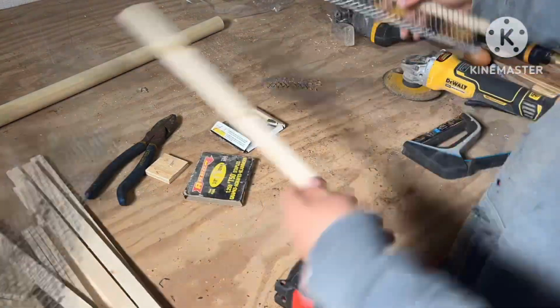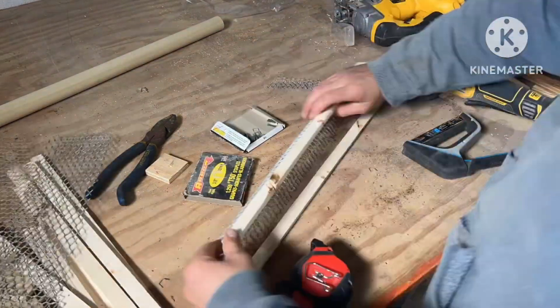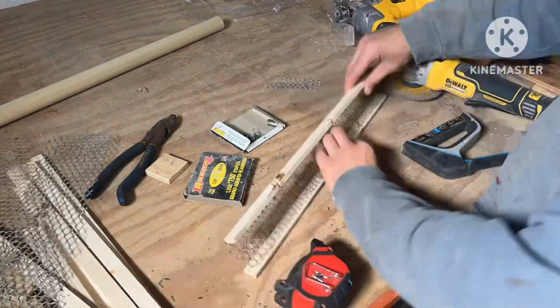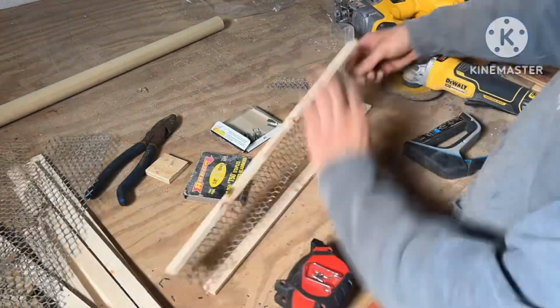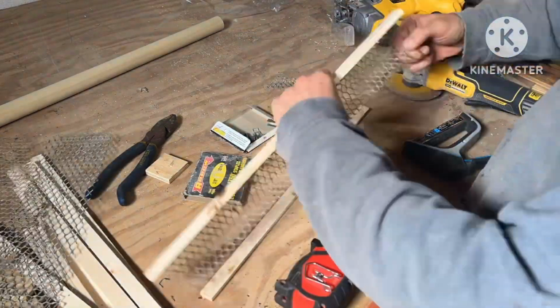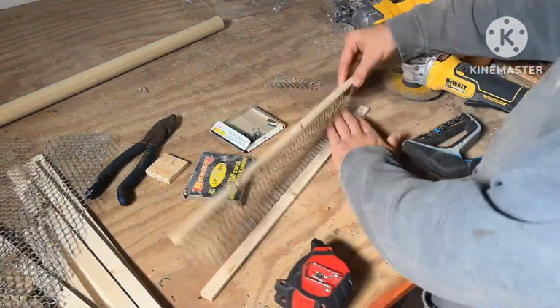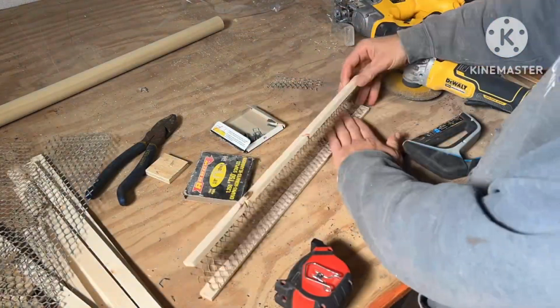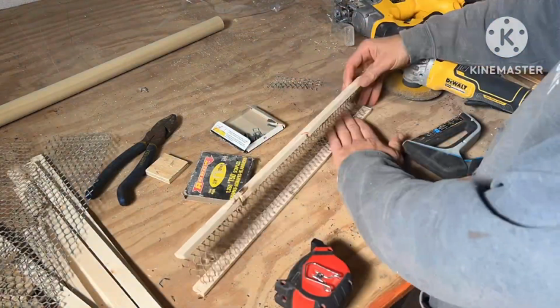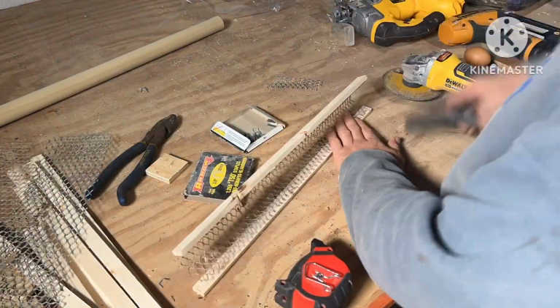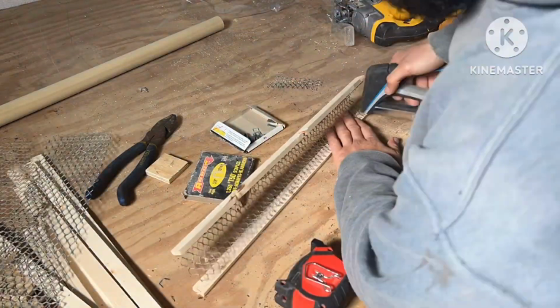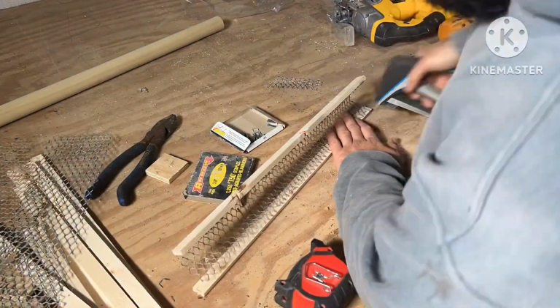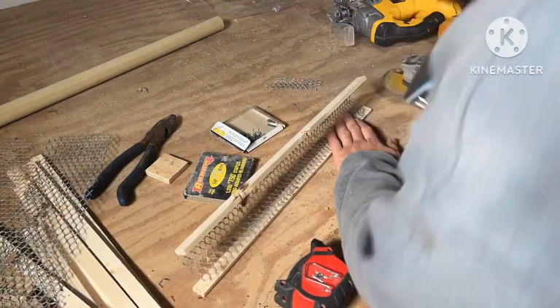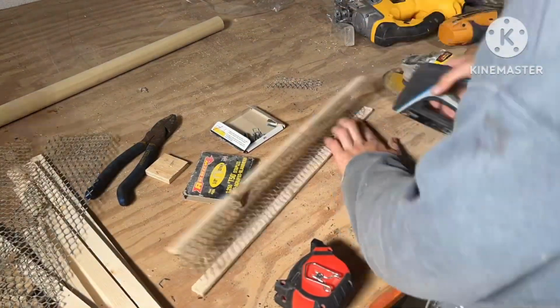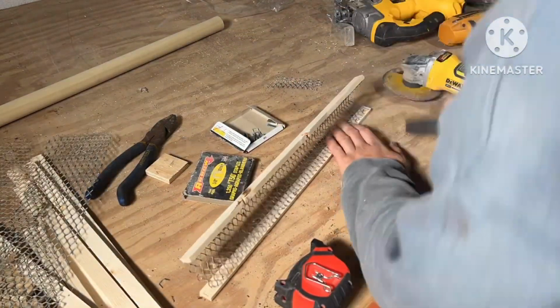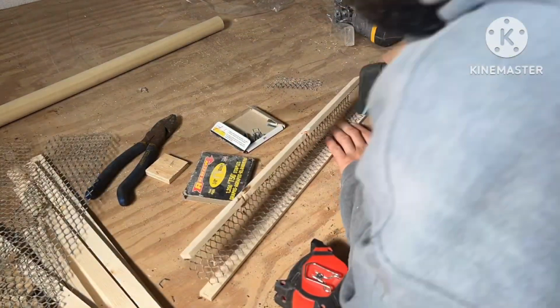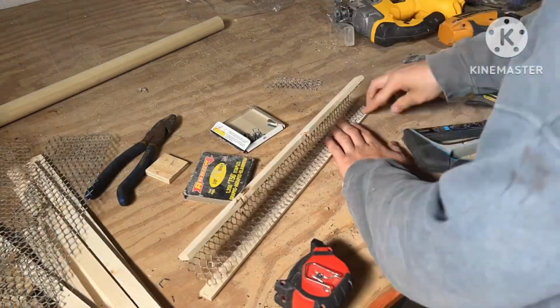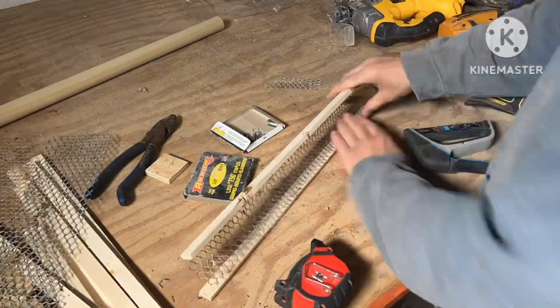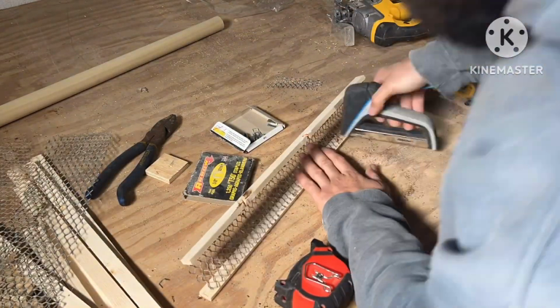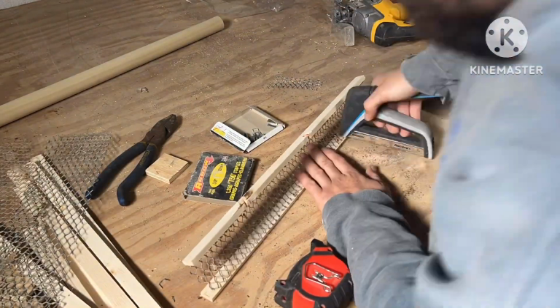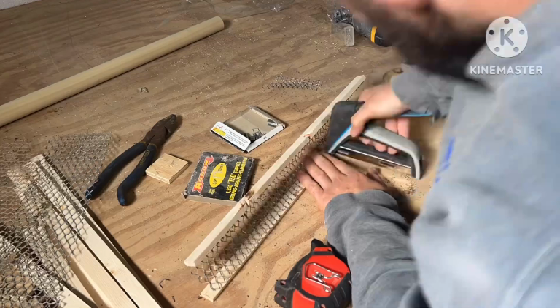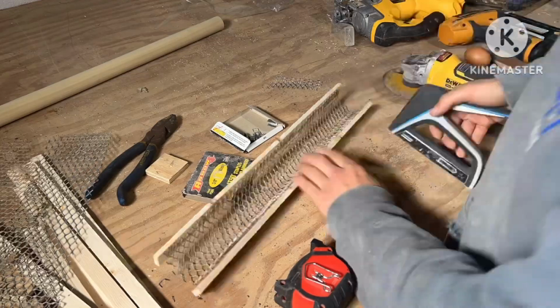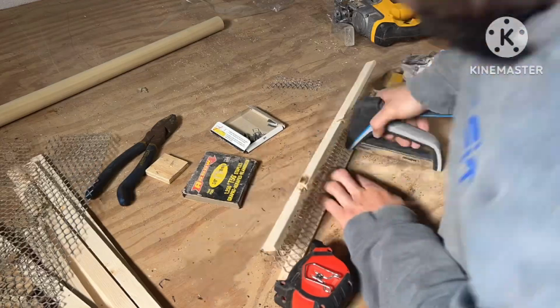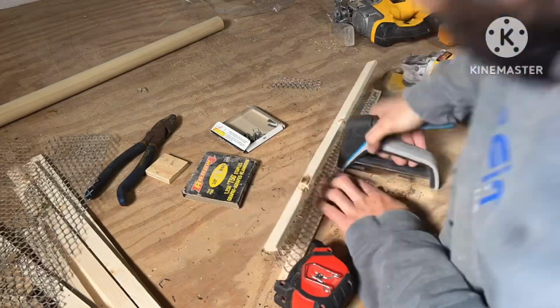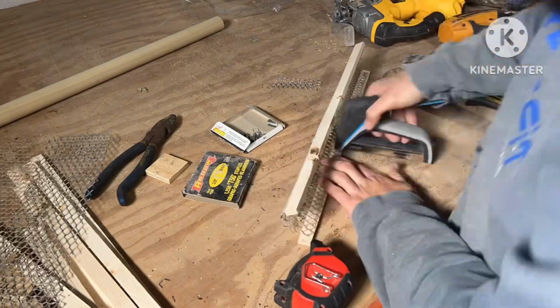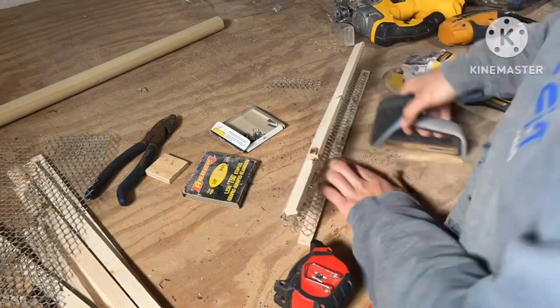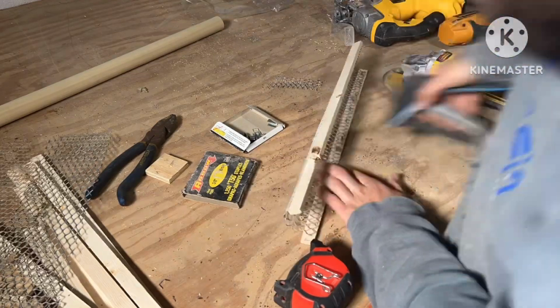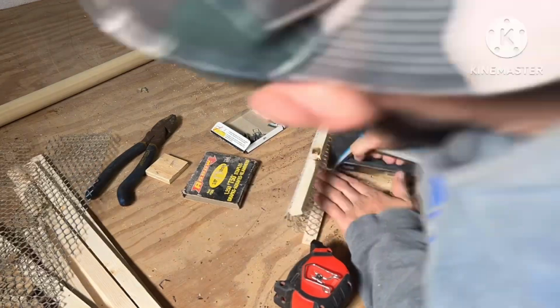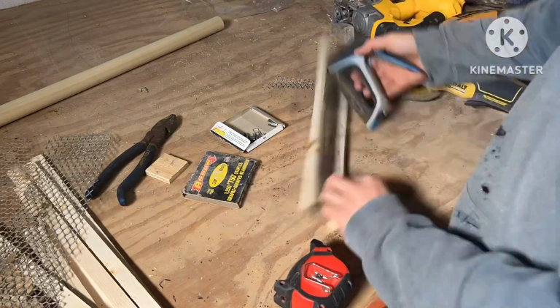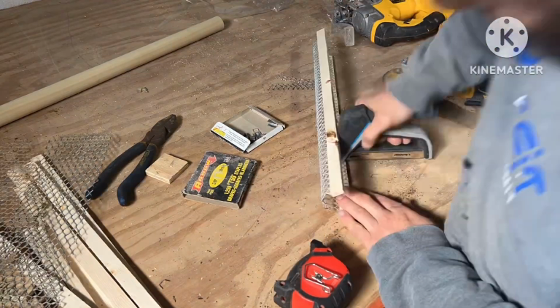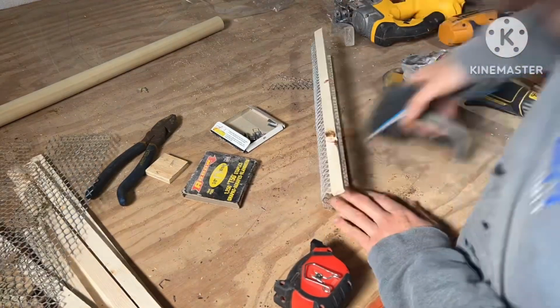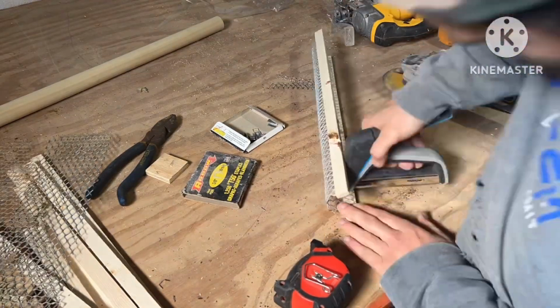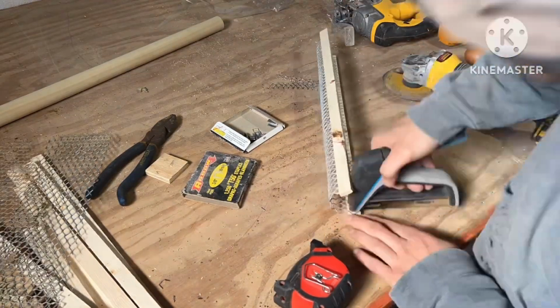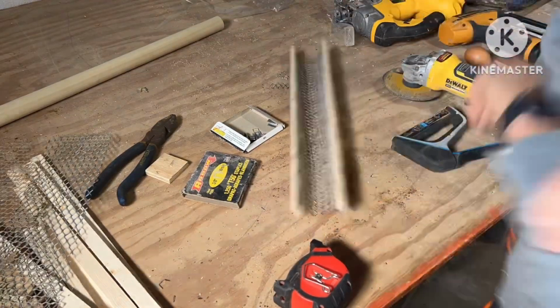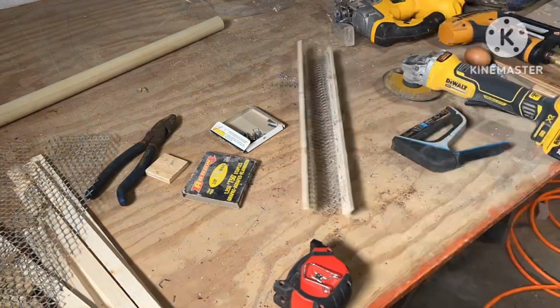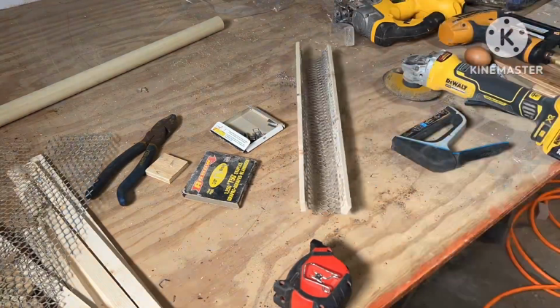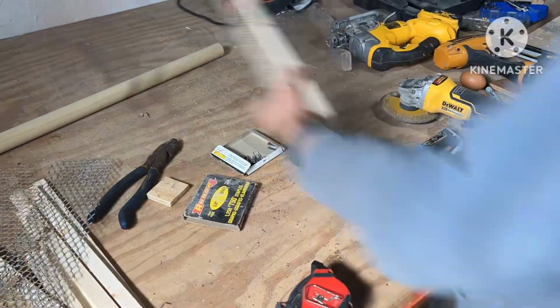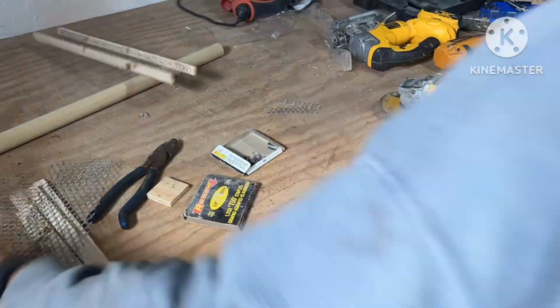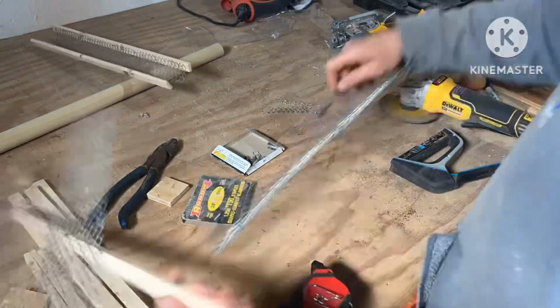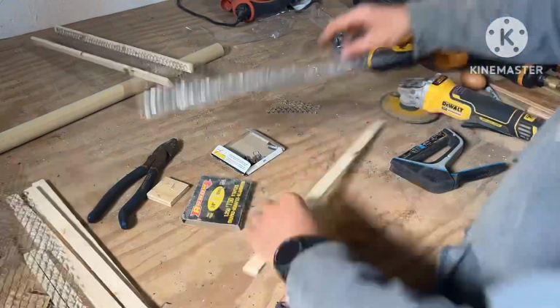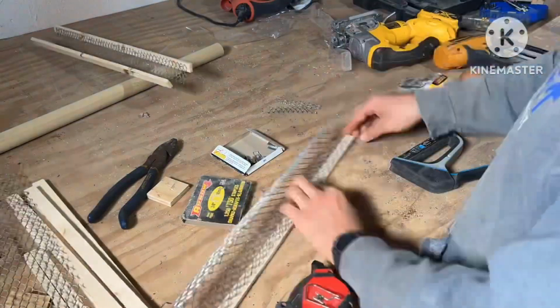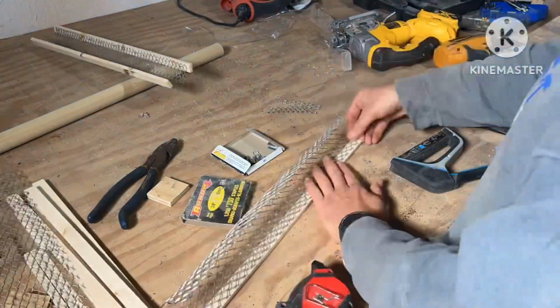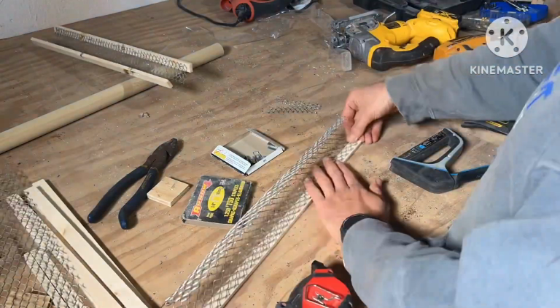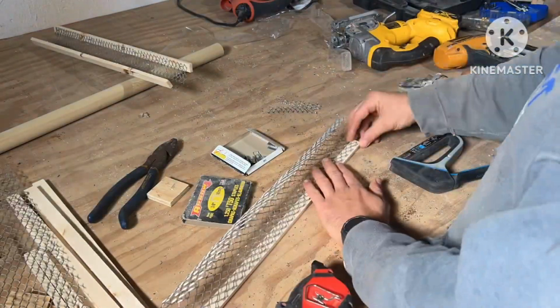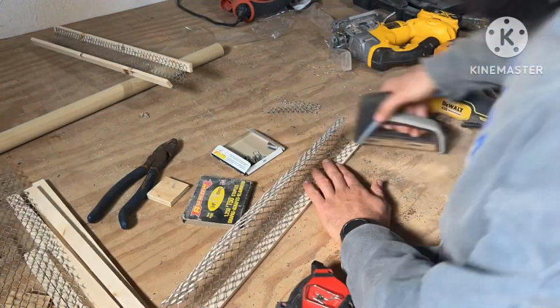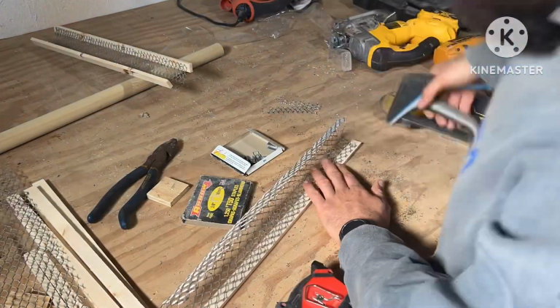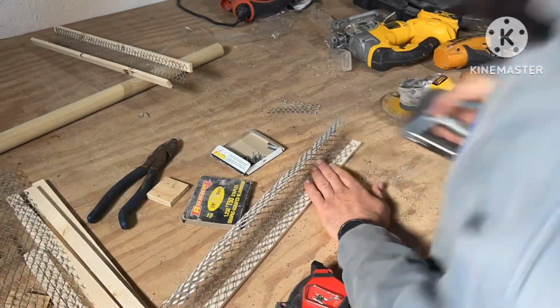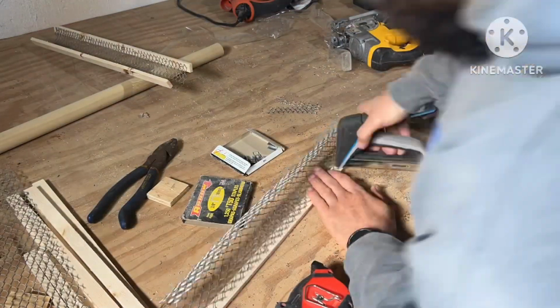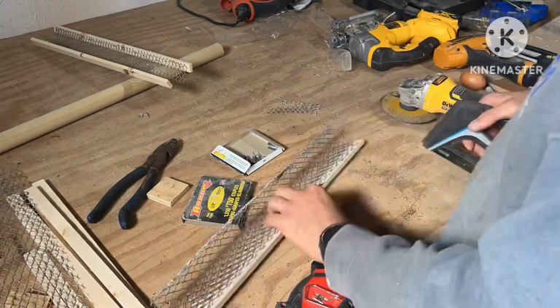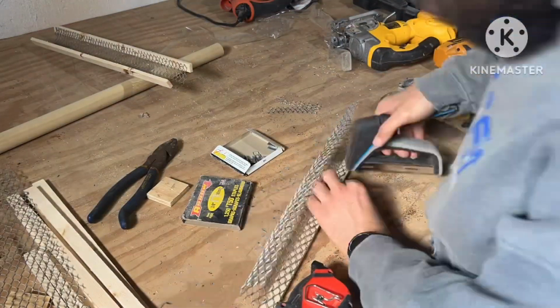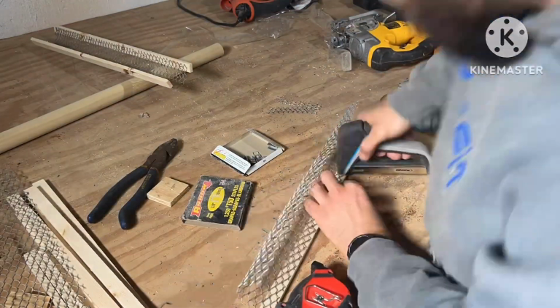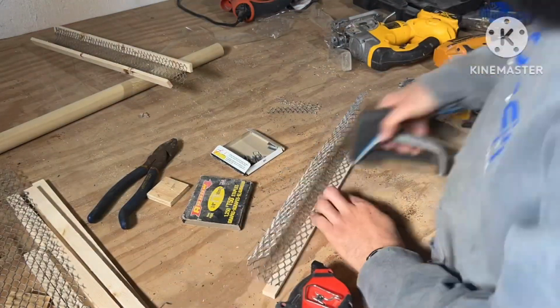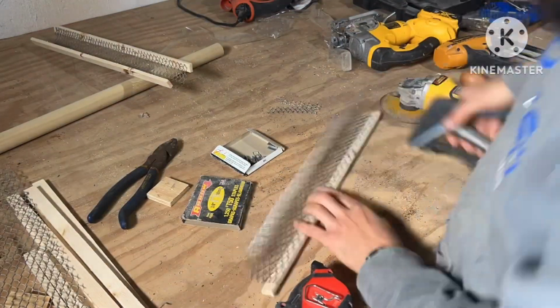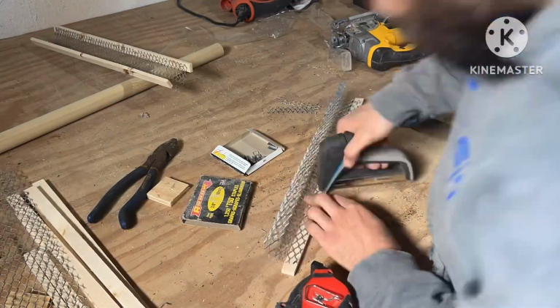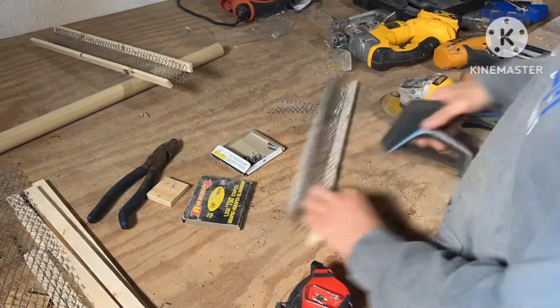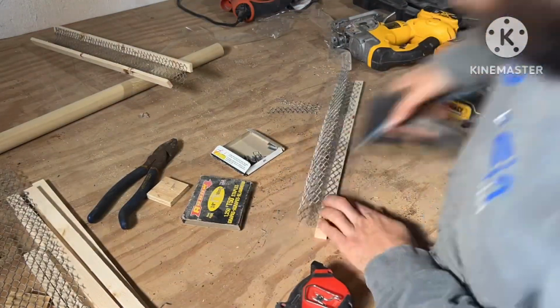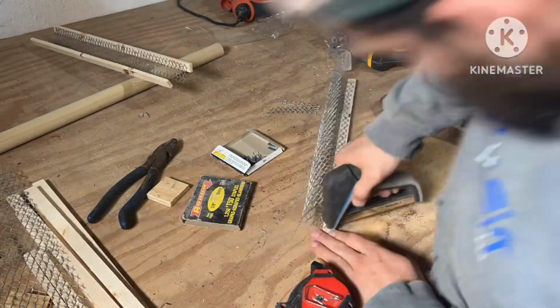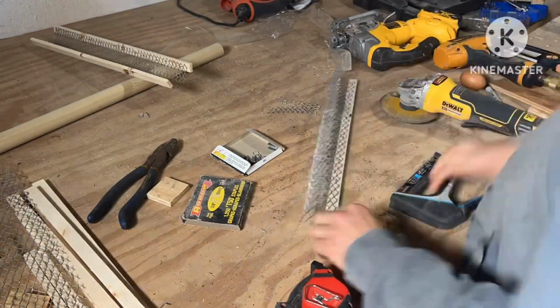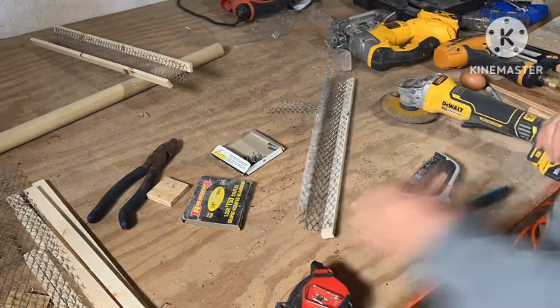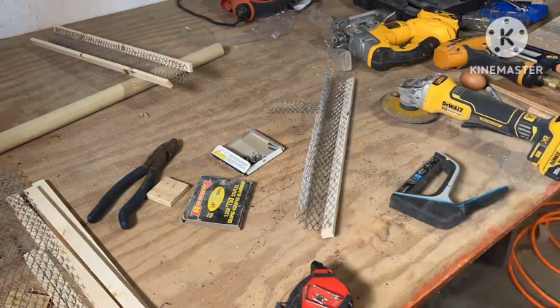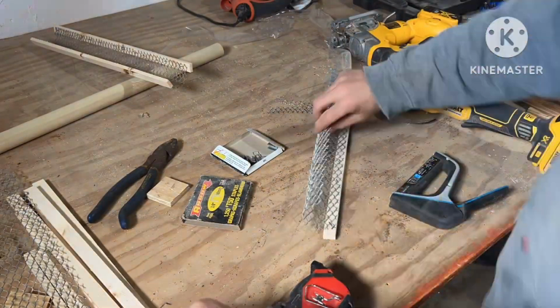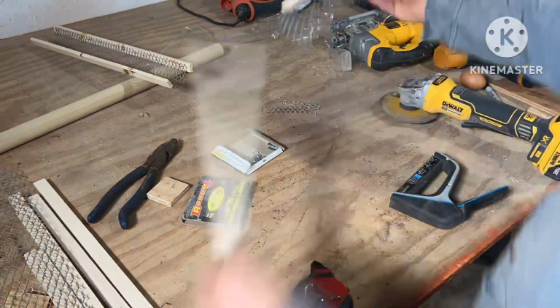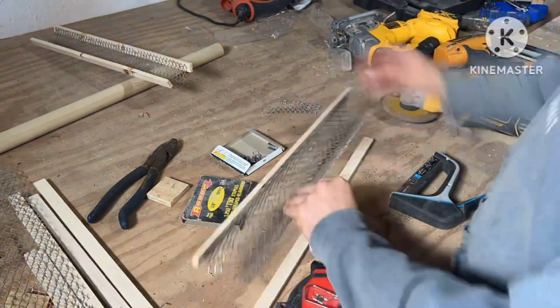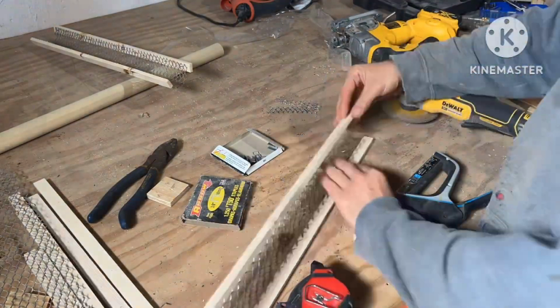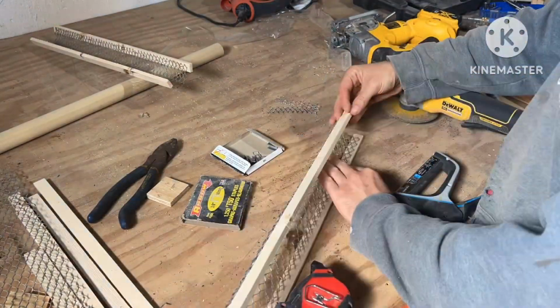I cut these boards just a little bit longer to make room for my end cap pieces. This is coming along — putting these things together real quick.